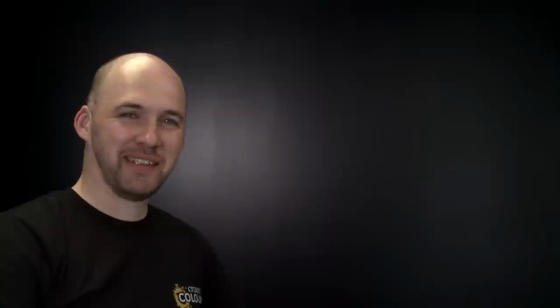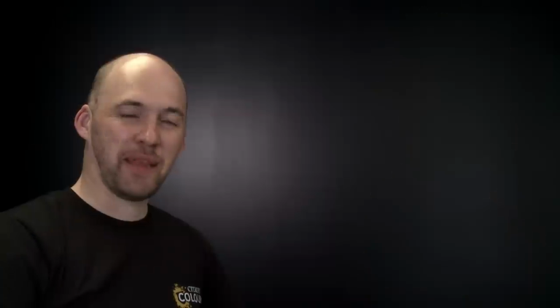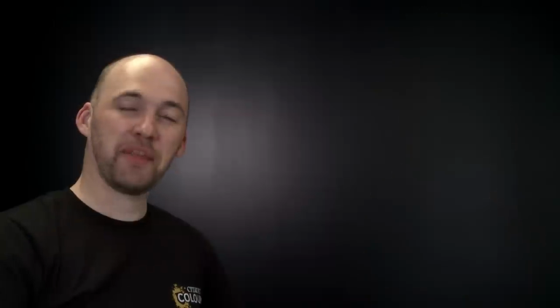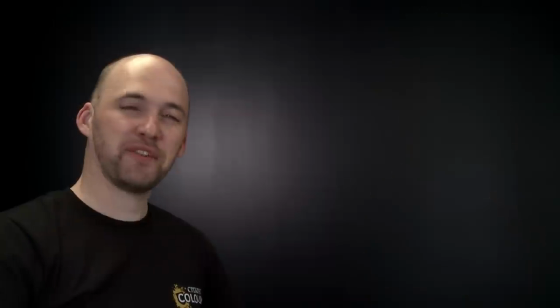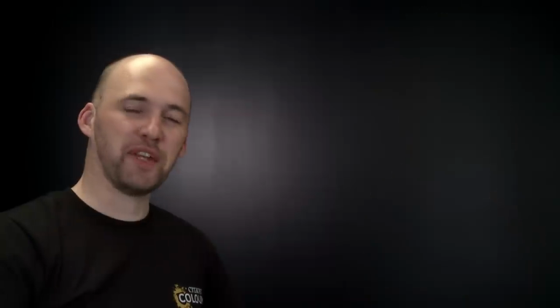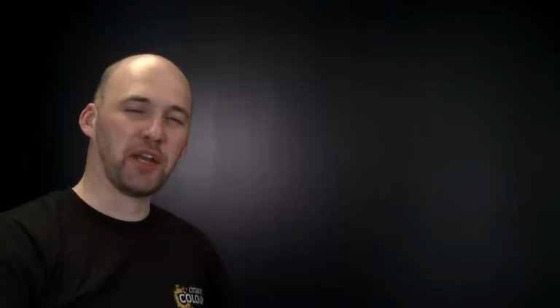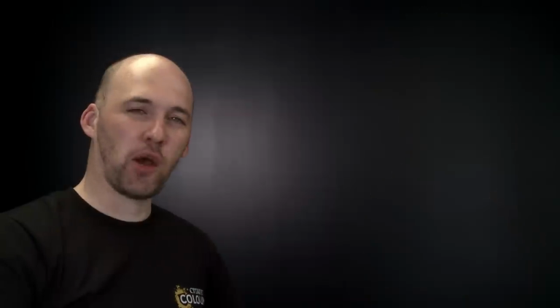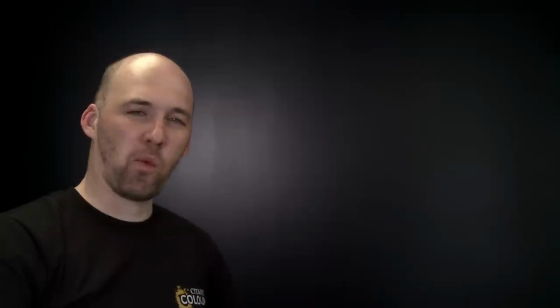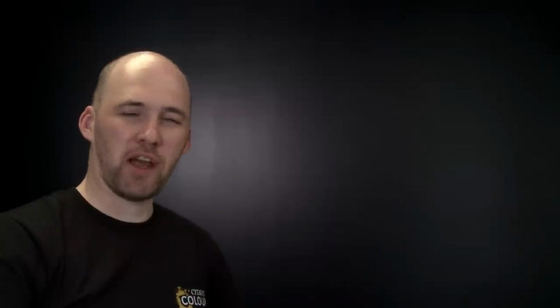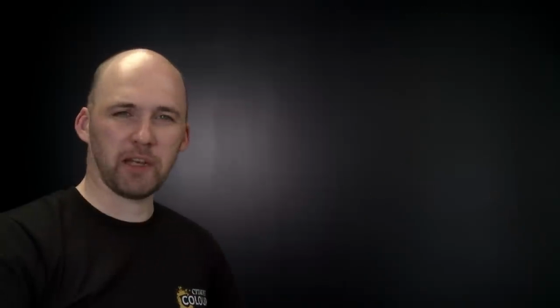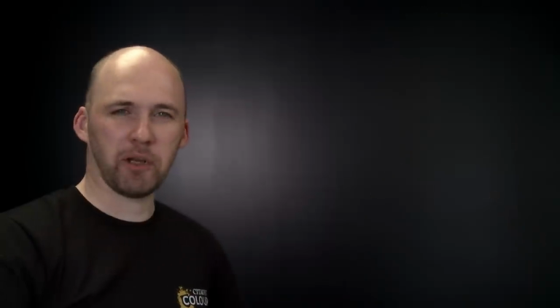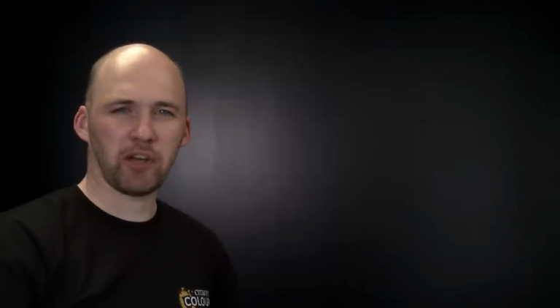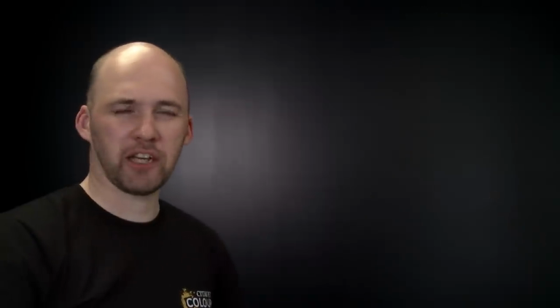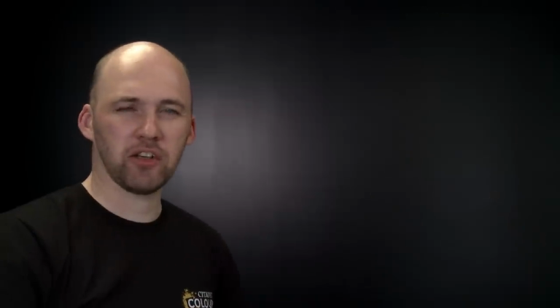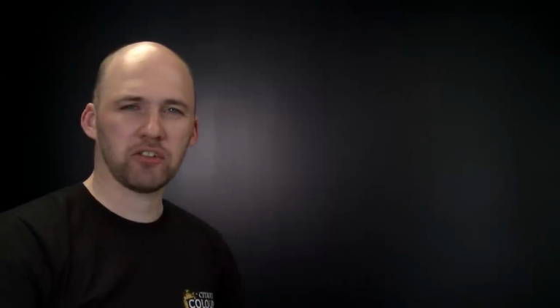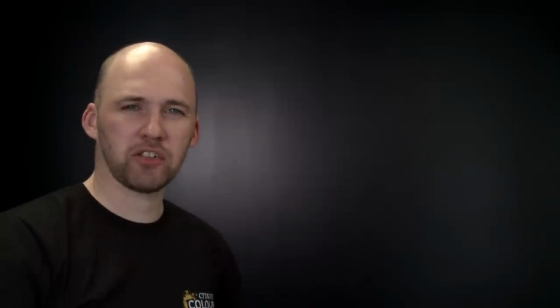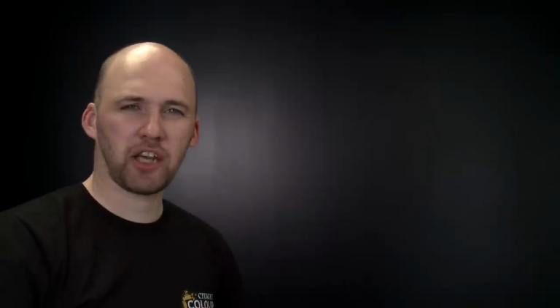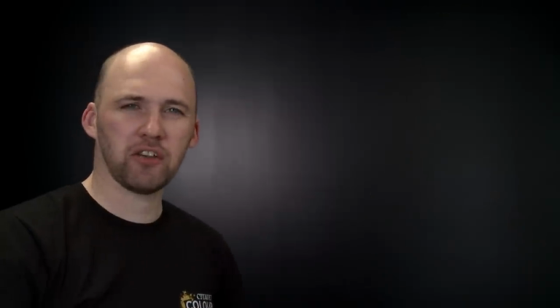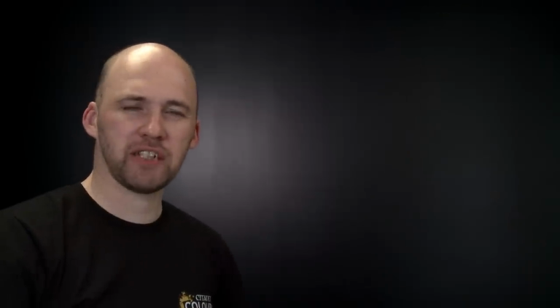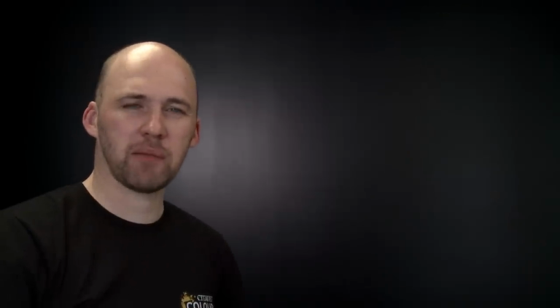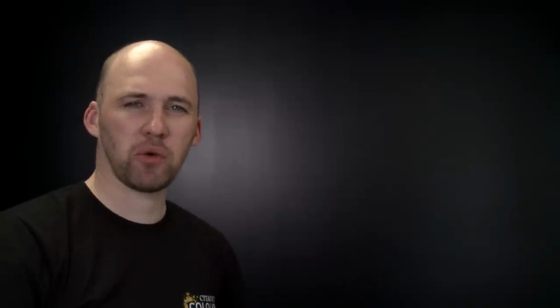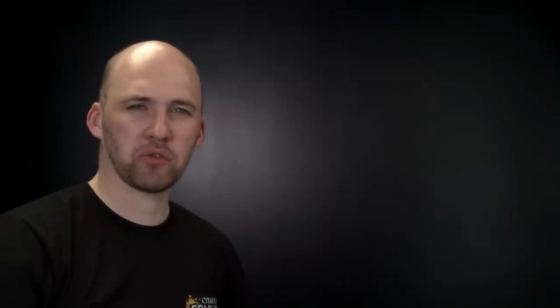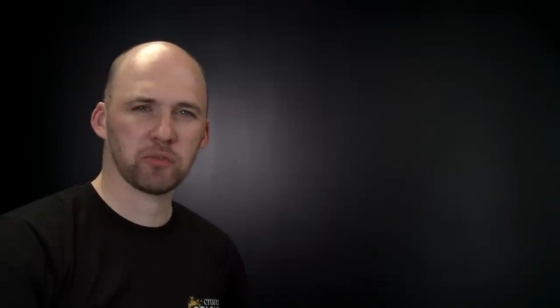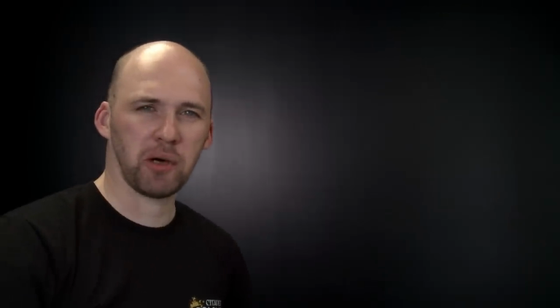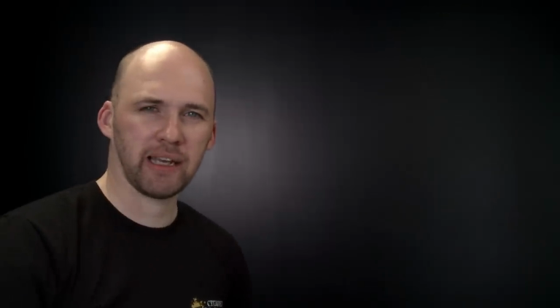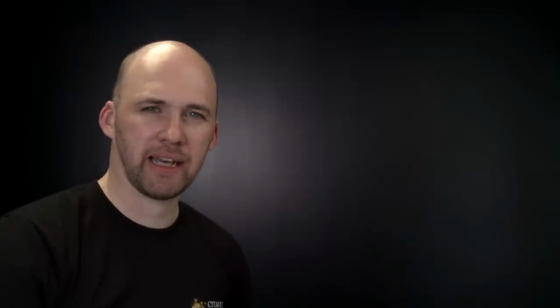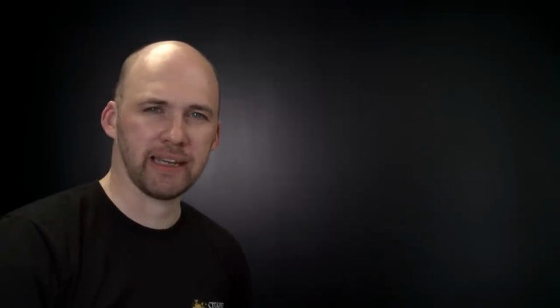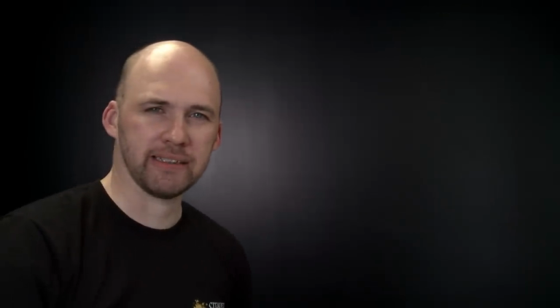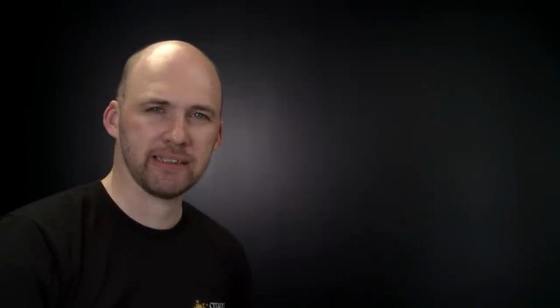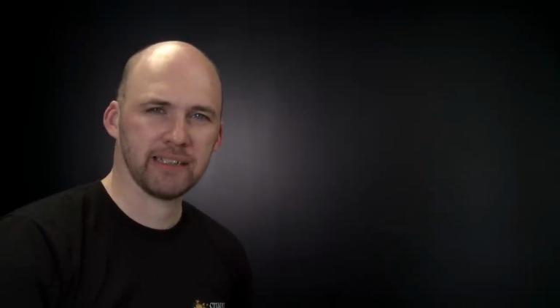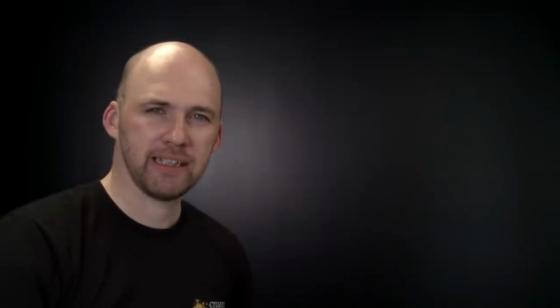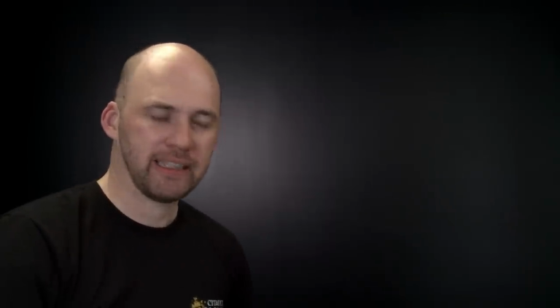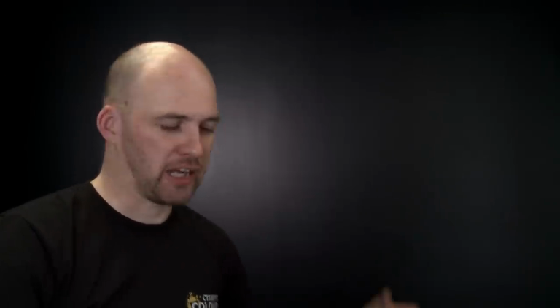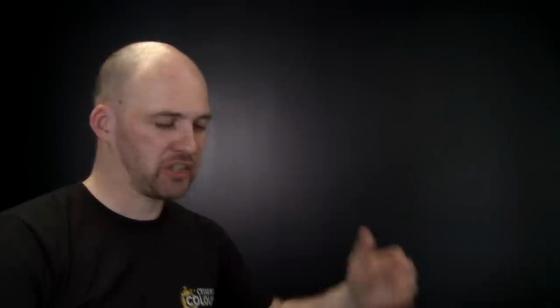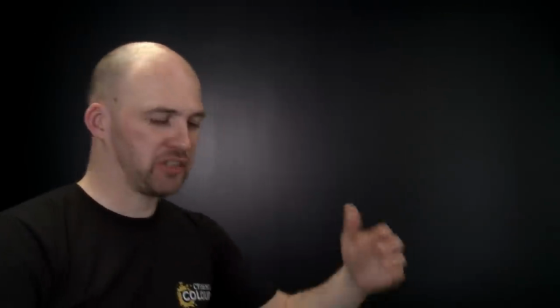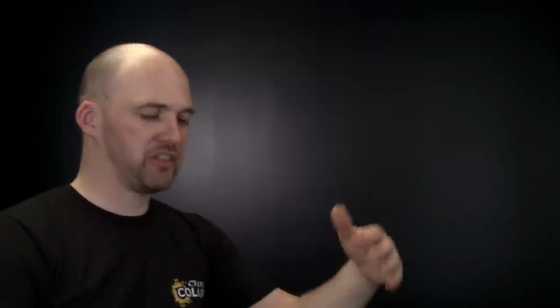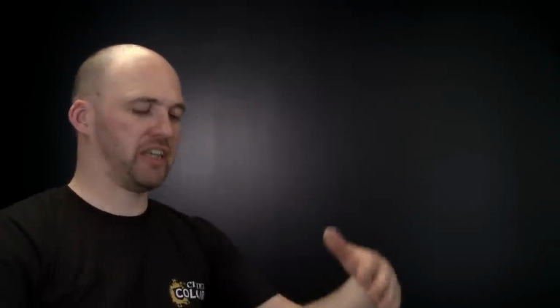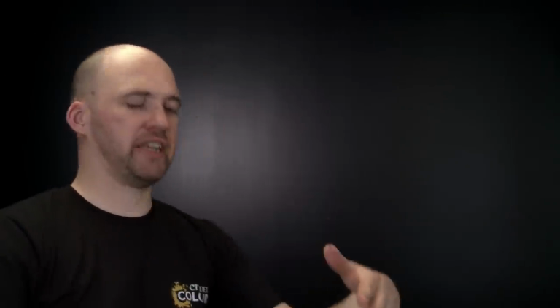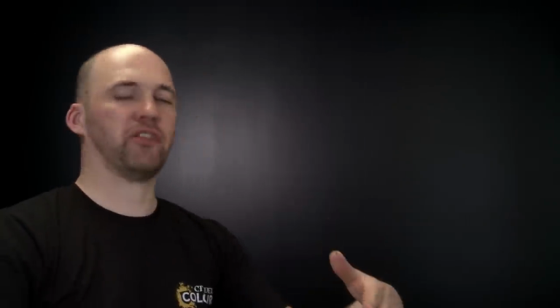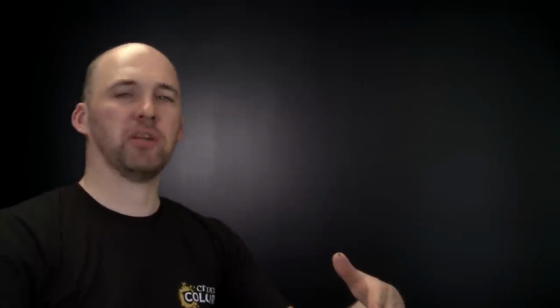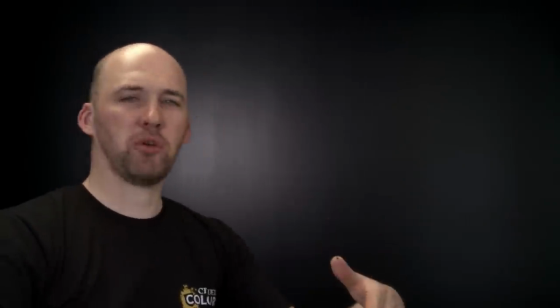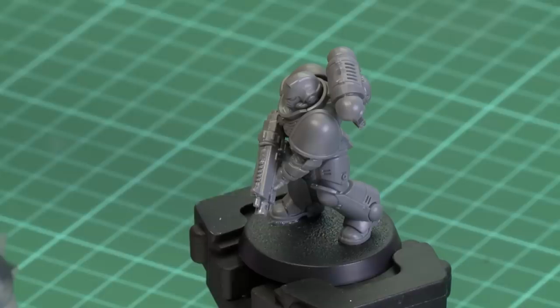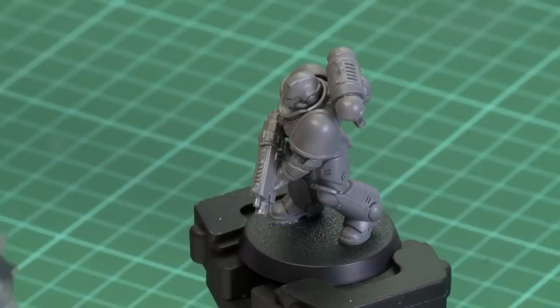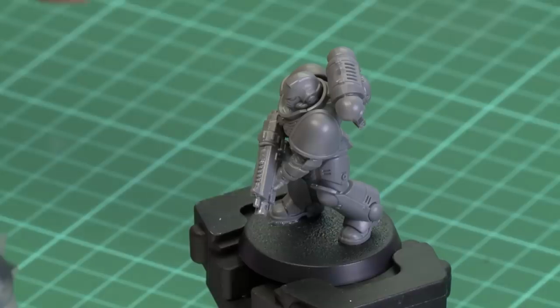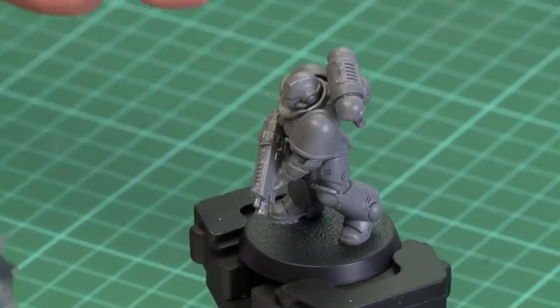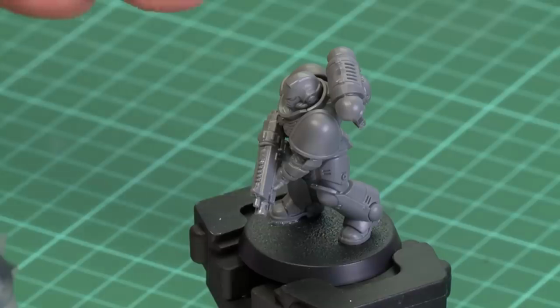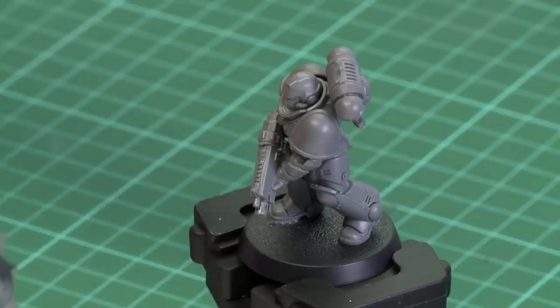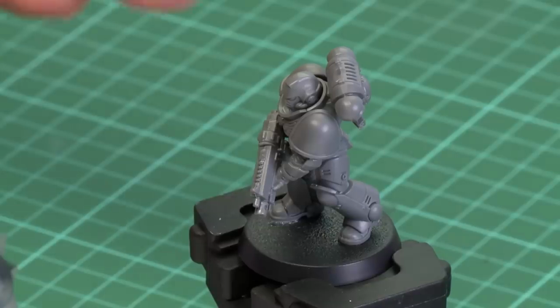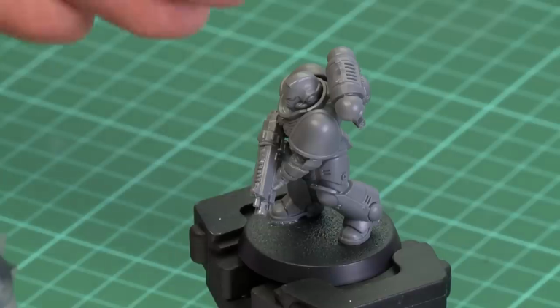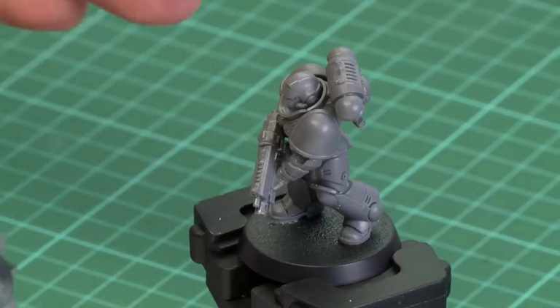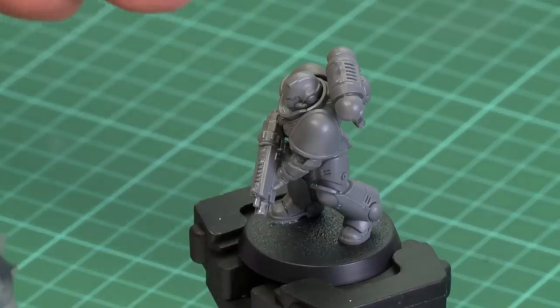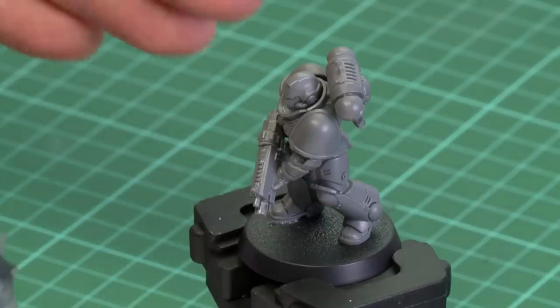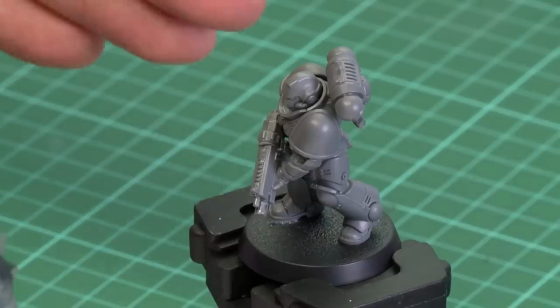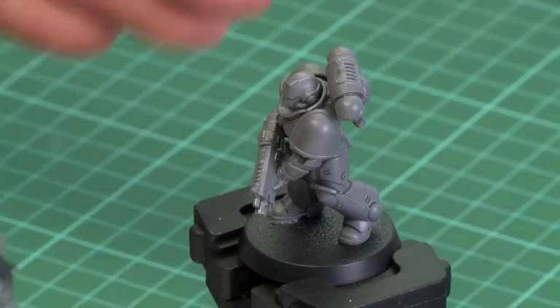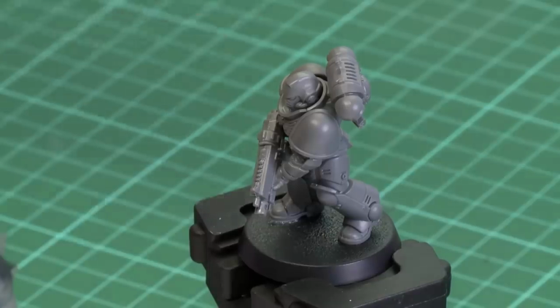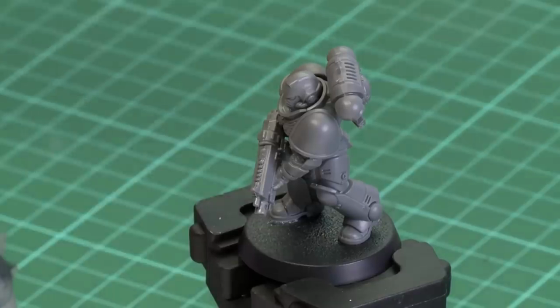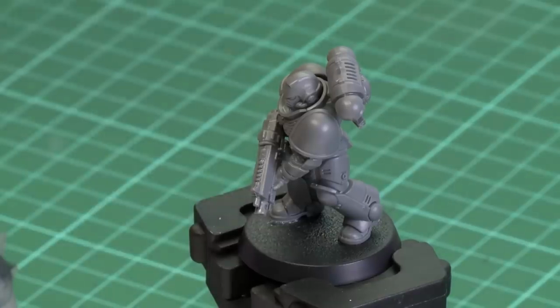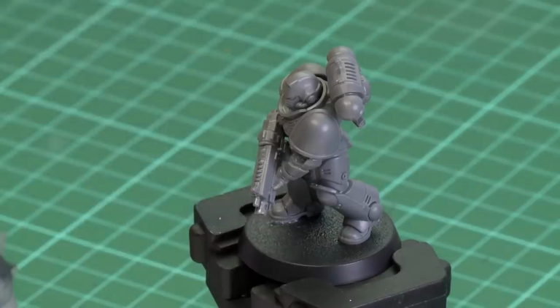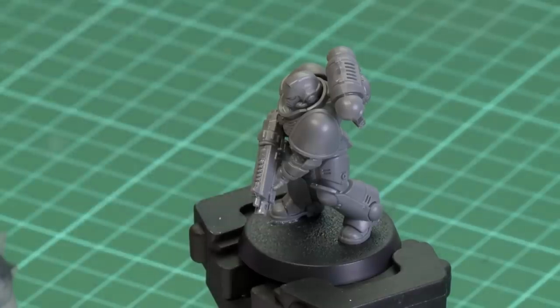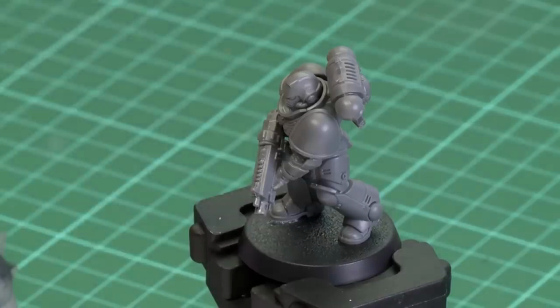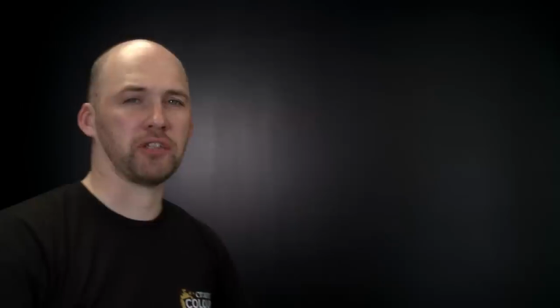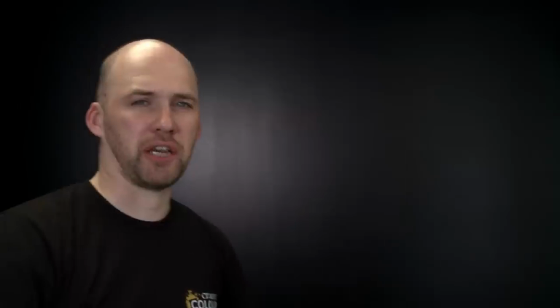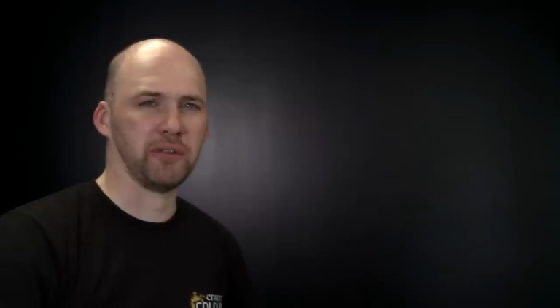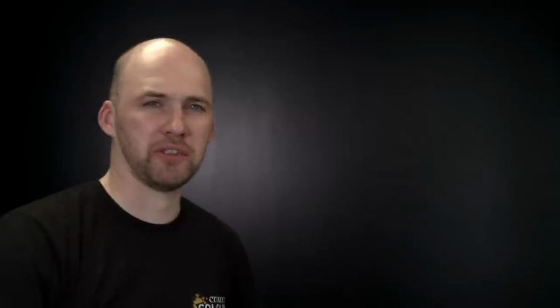In this video we're going to be looking at undercoating our models by hand. As you can see here, I've got the model built and he's ready to get going, but he will need an undercoat.